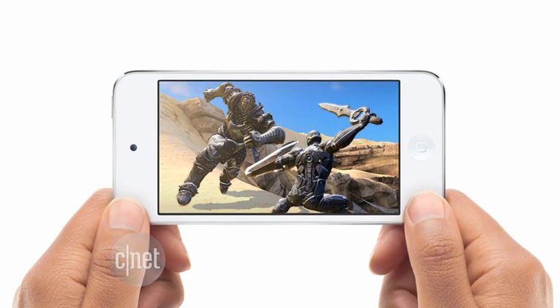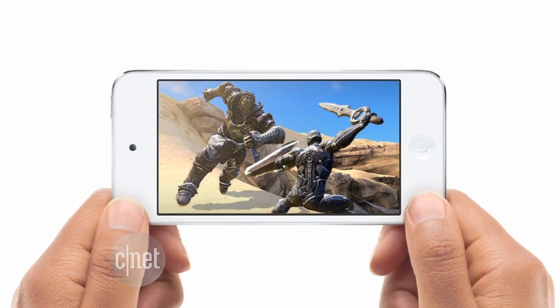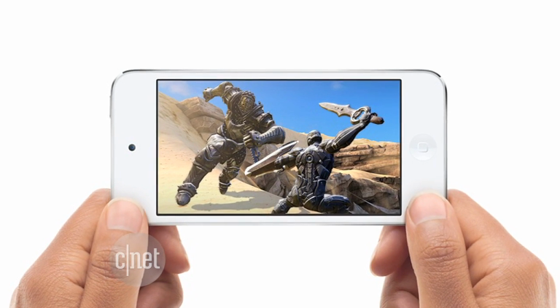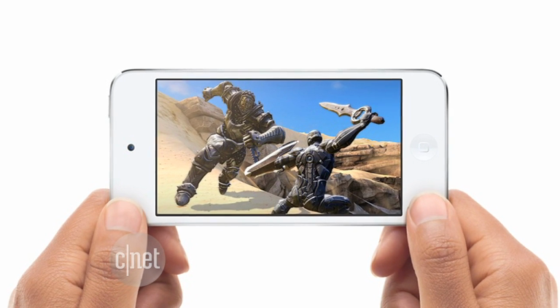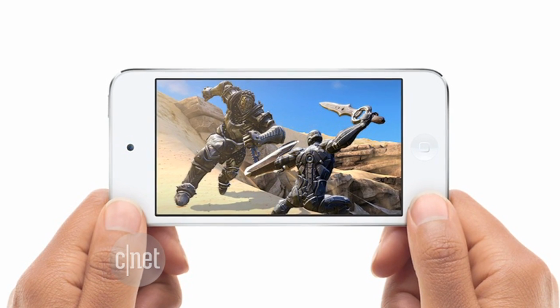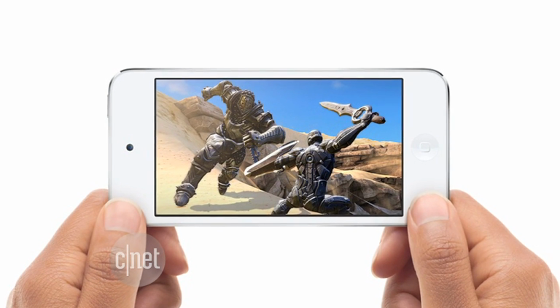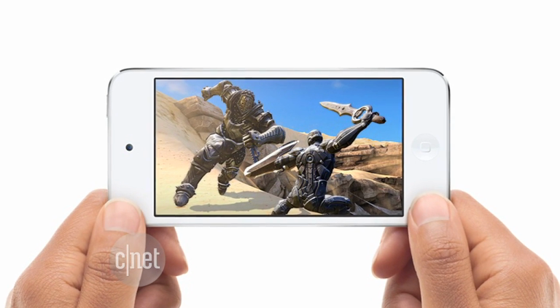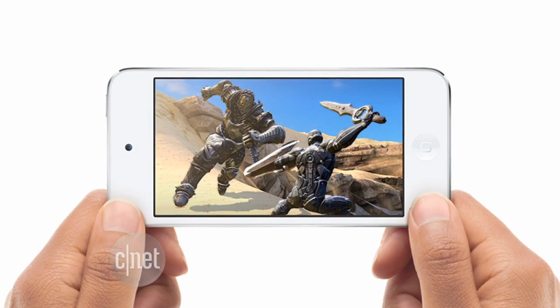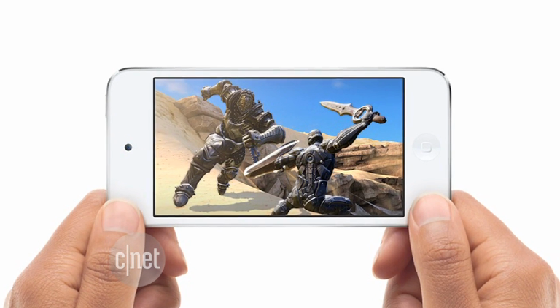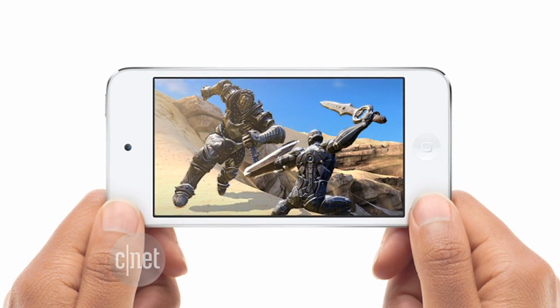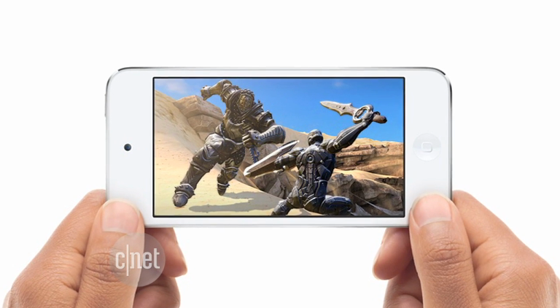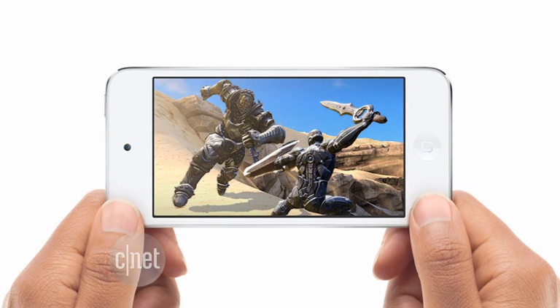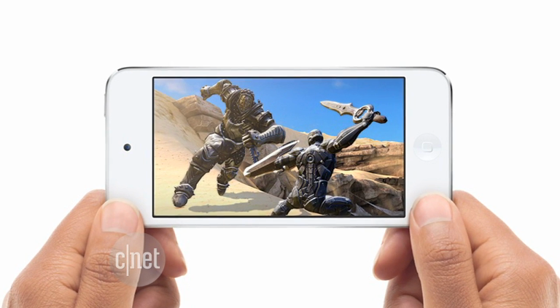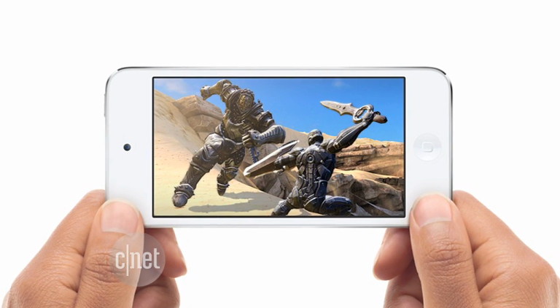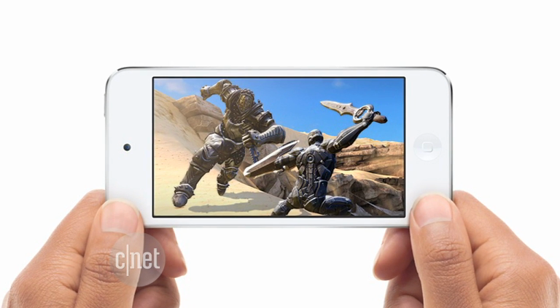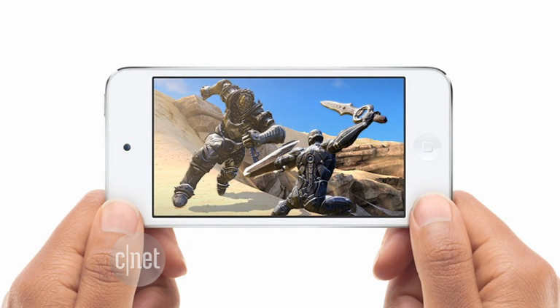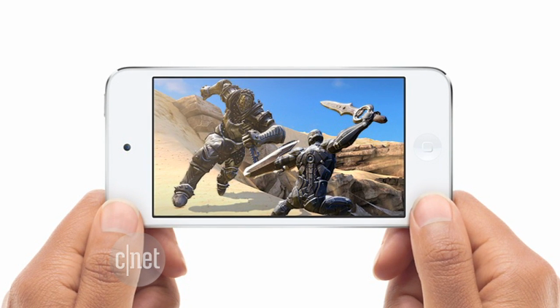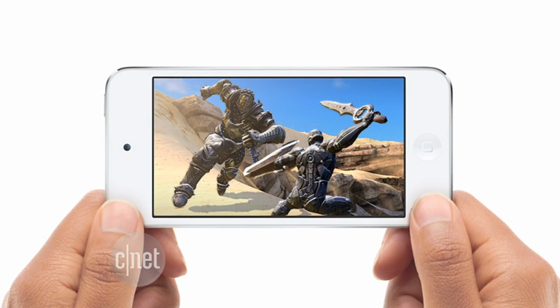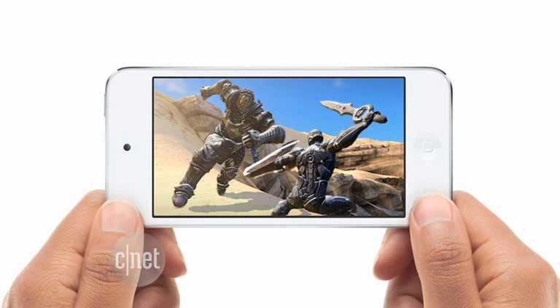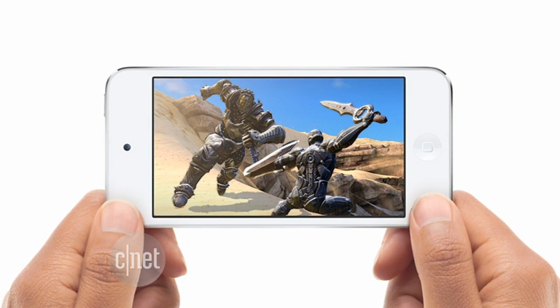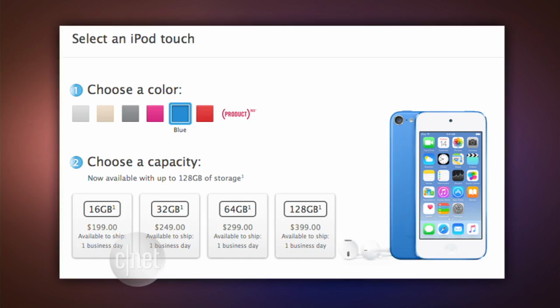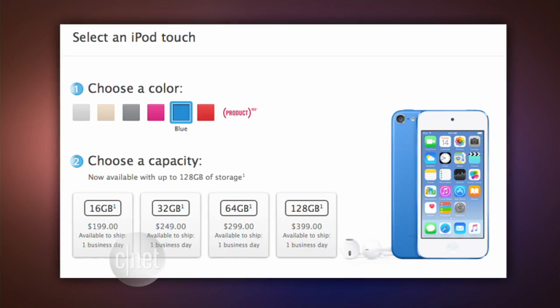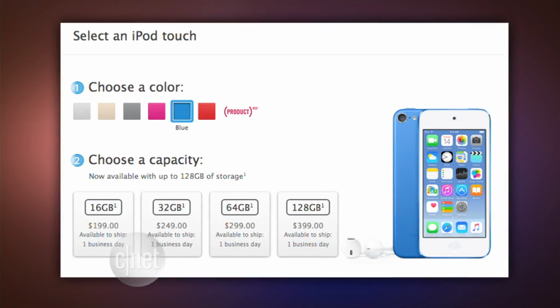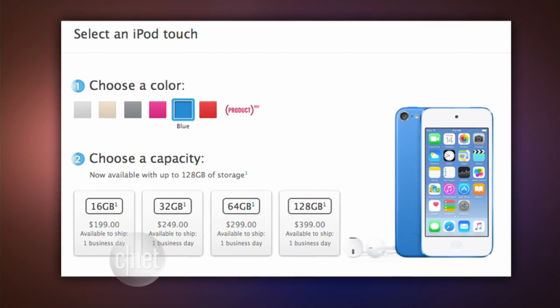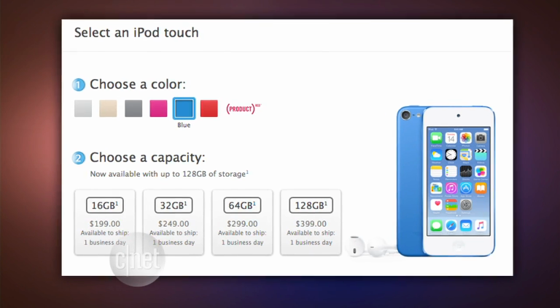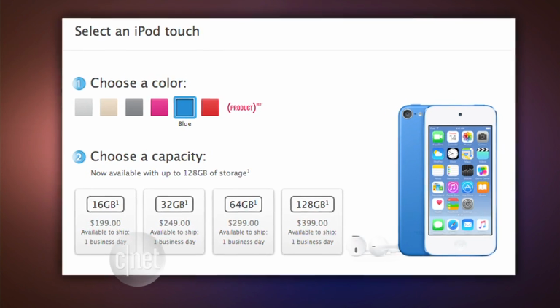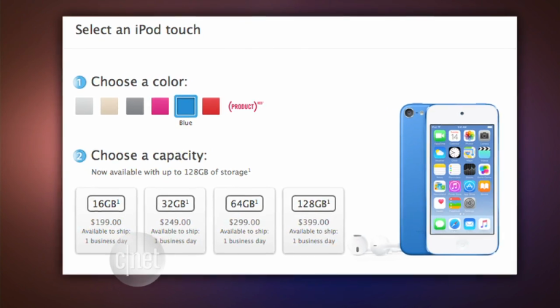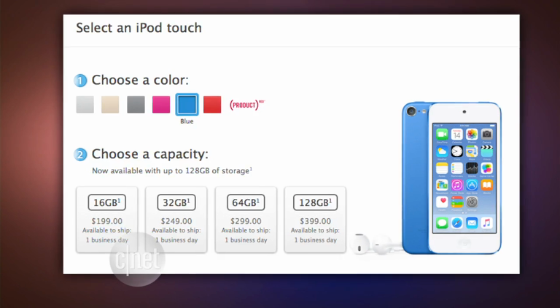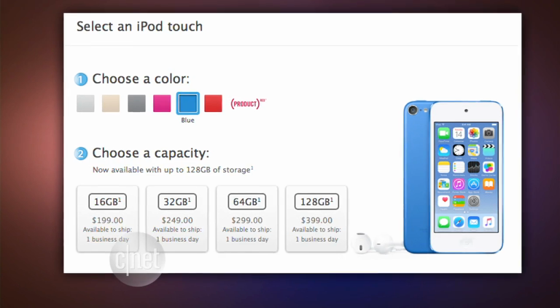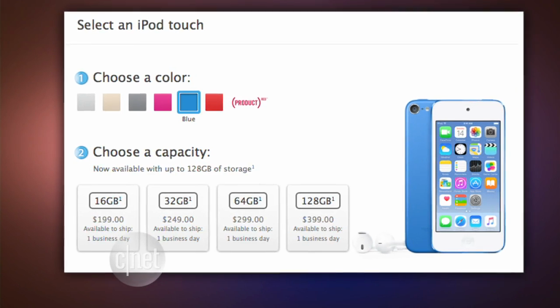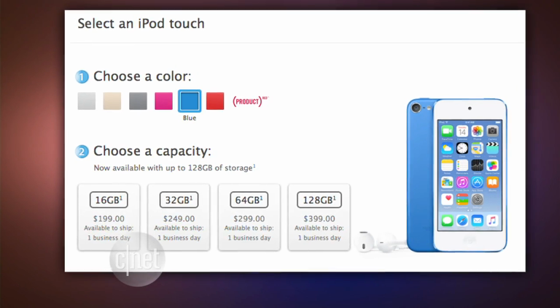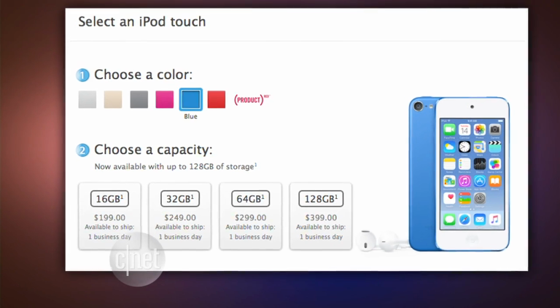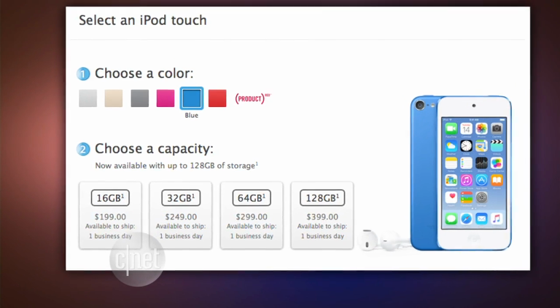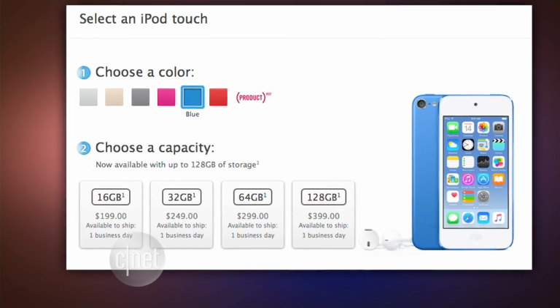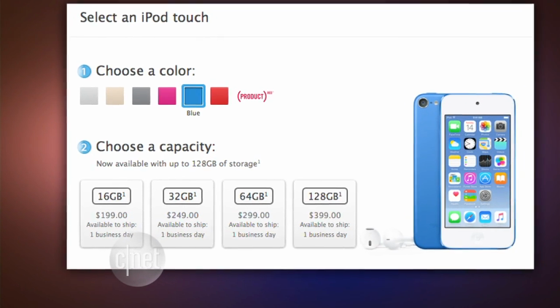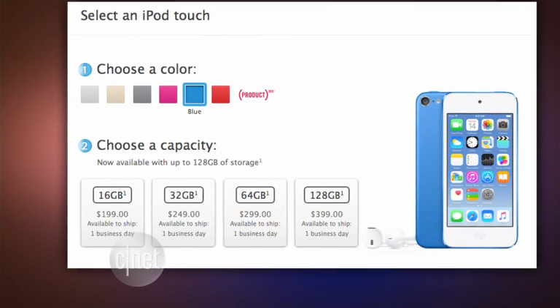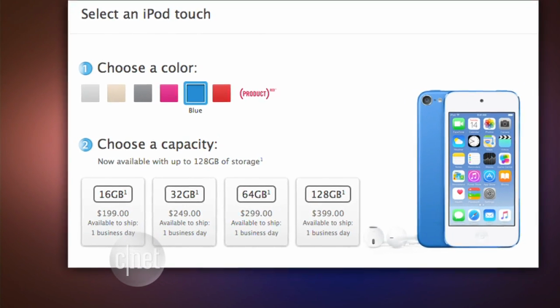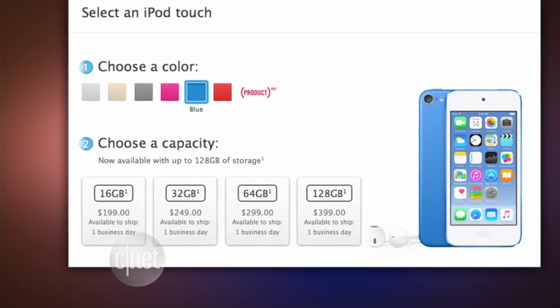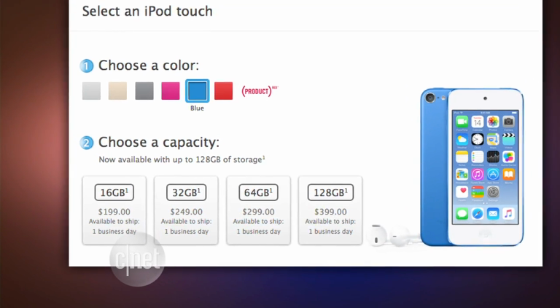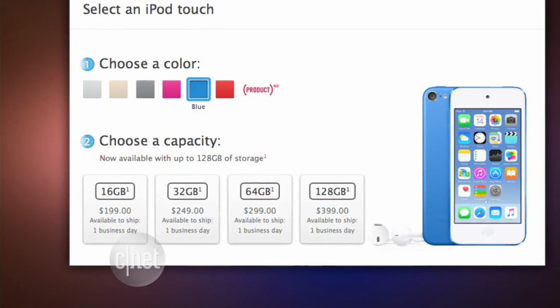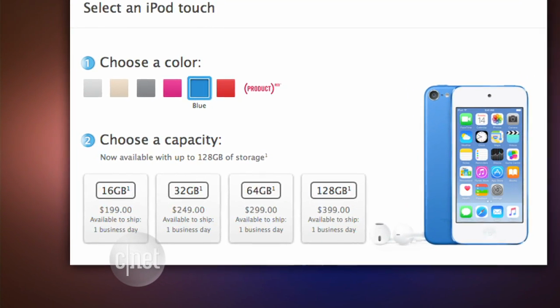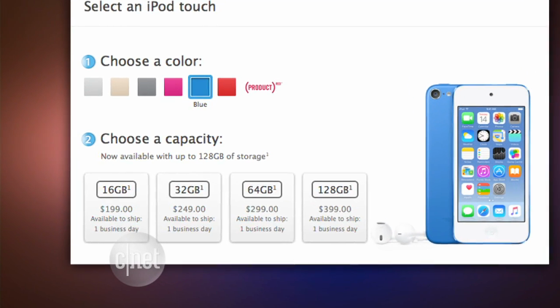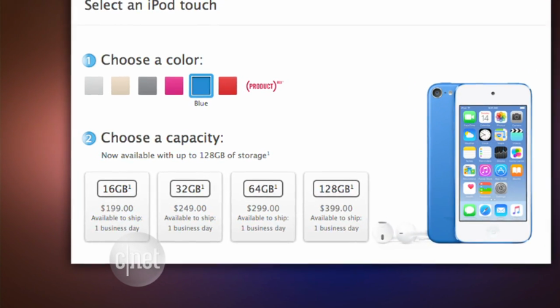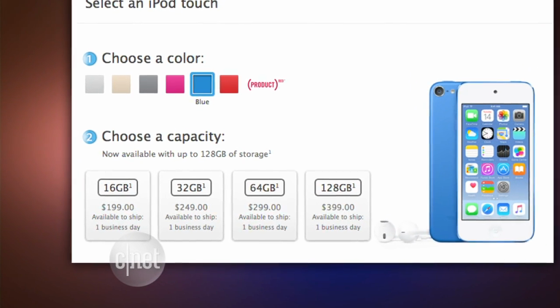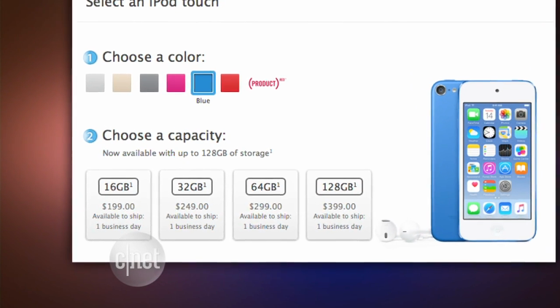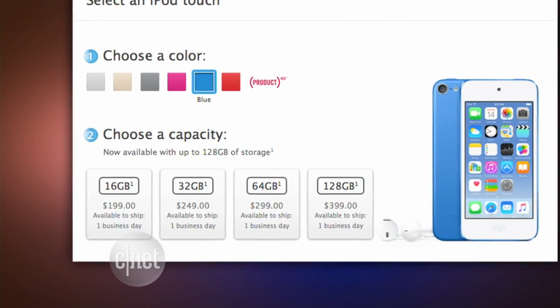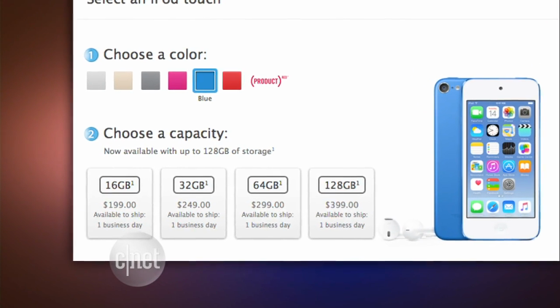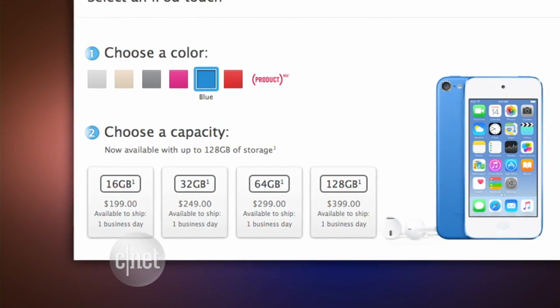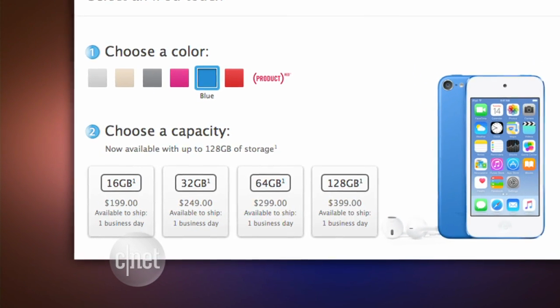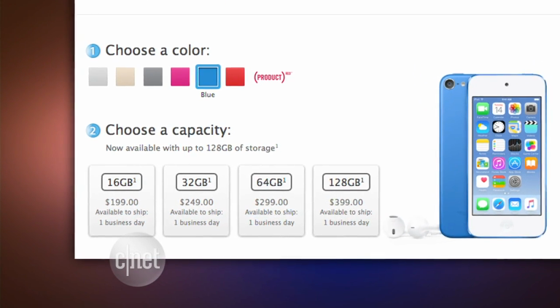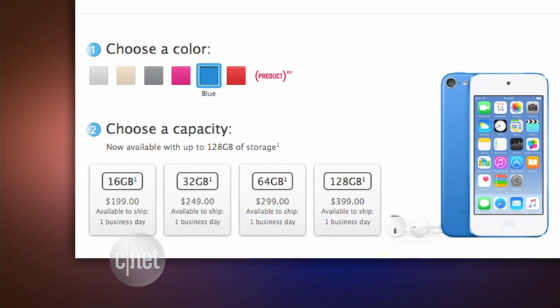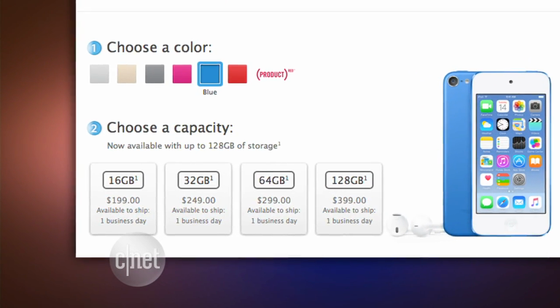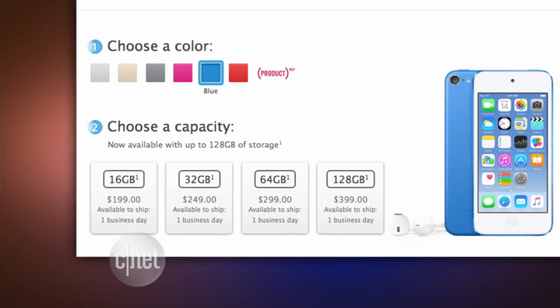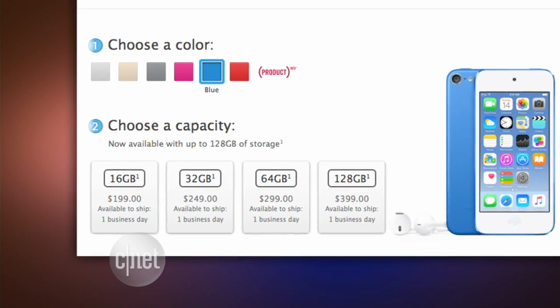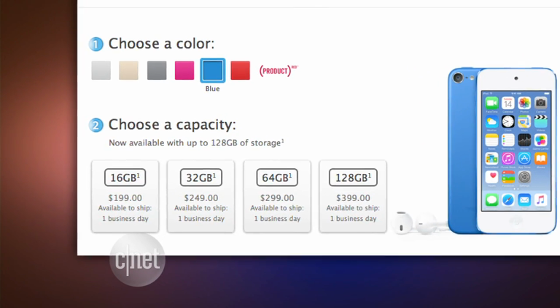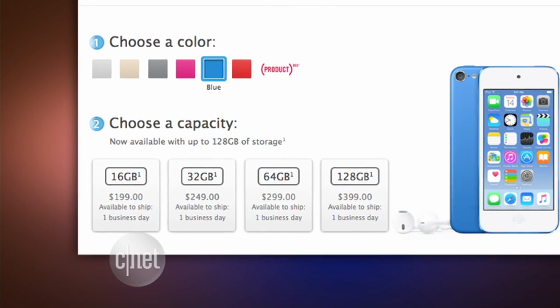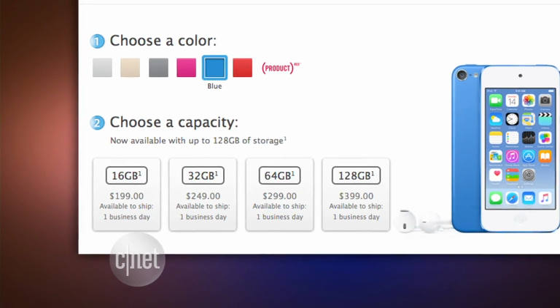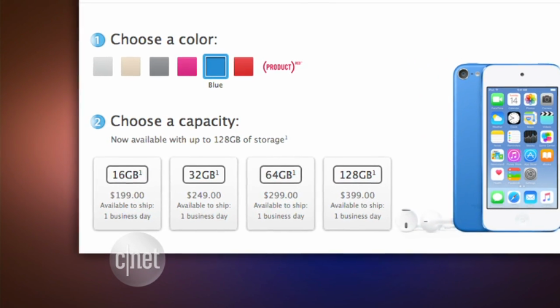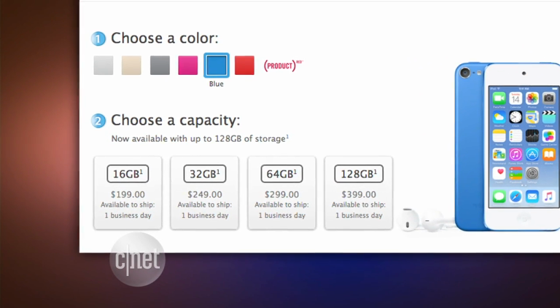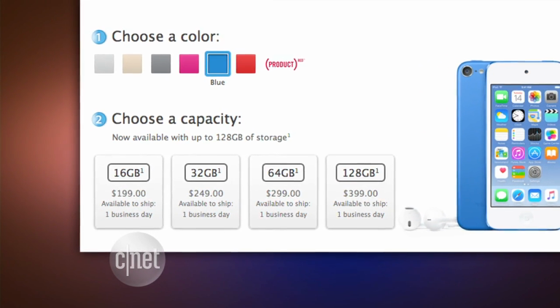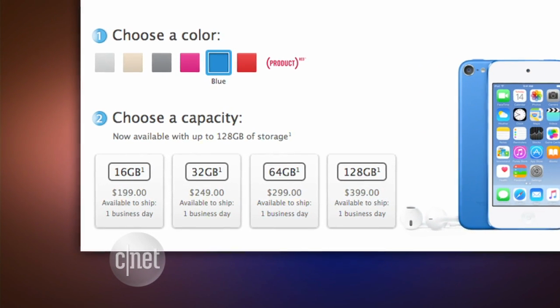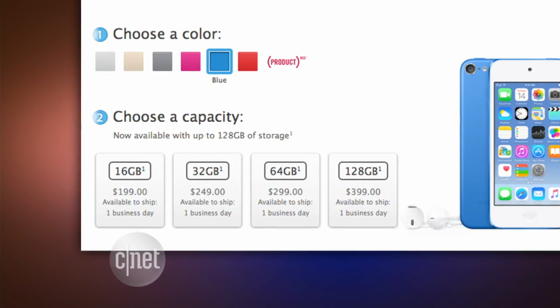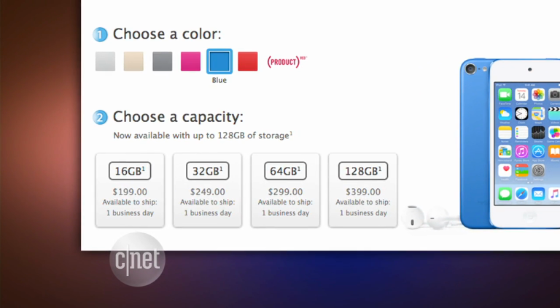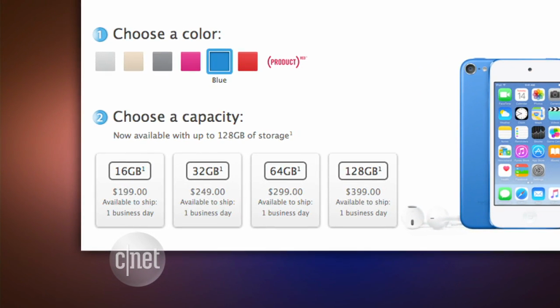But it's still the same 4-inch screen. The iPod Touch starts at $200 for the low-end 16-gig model, same as before.